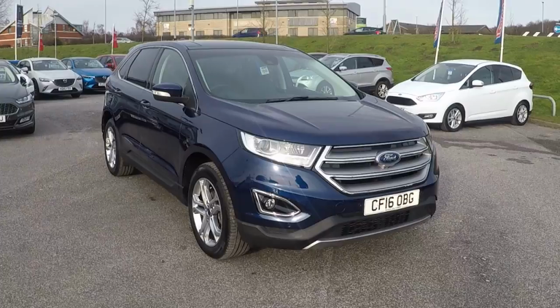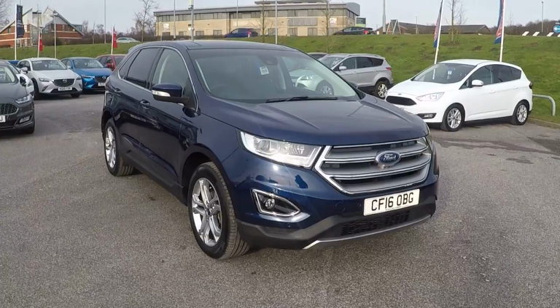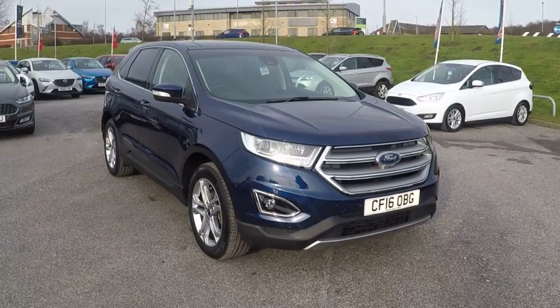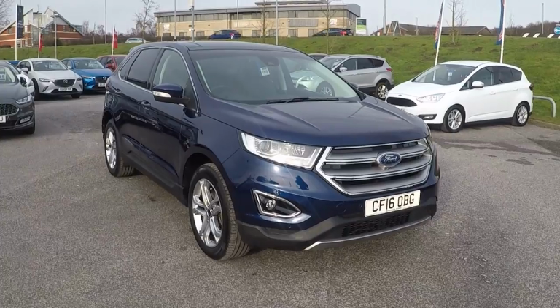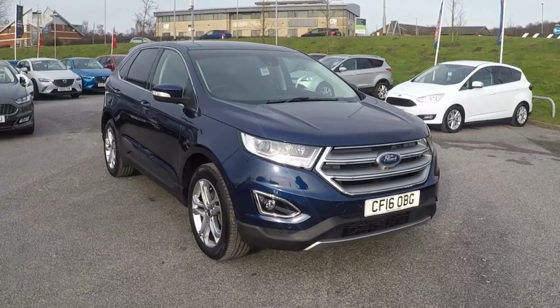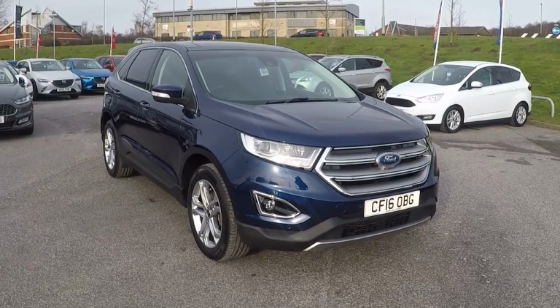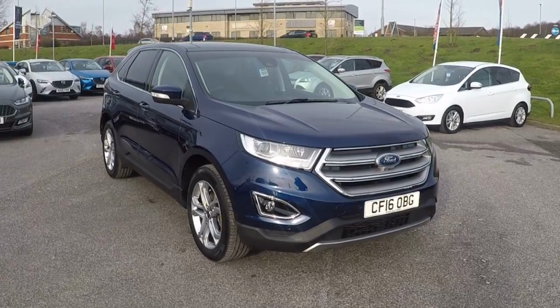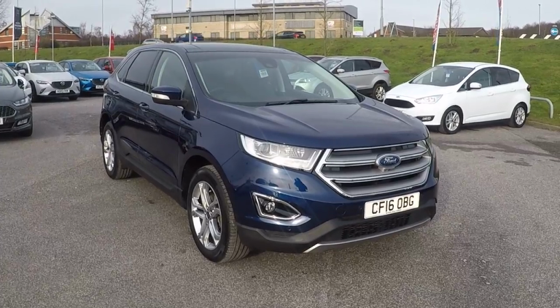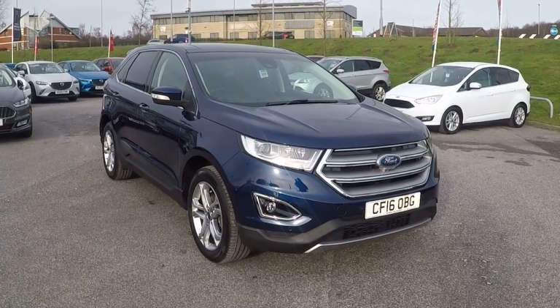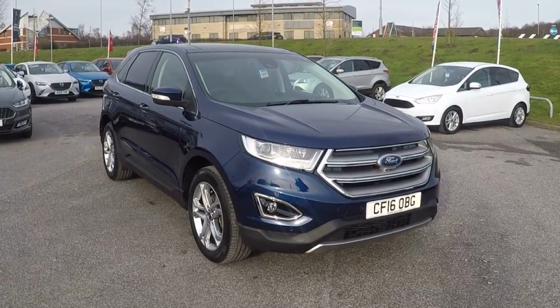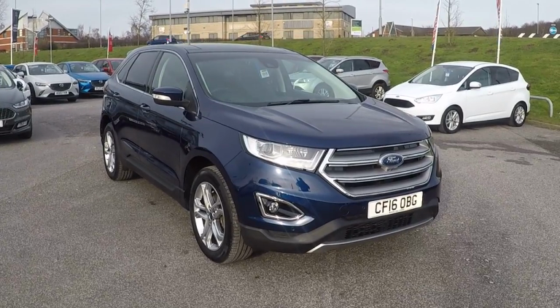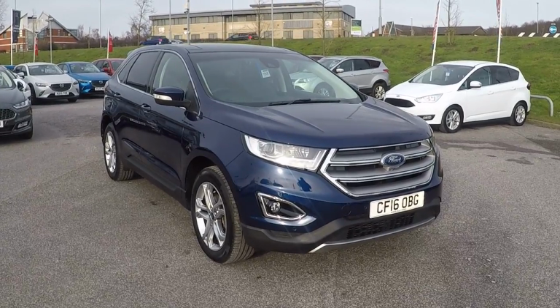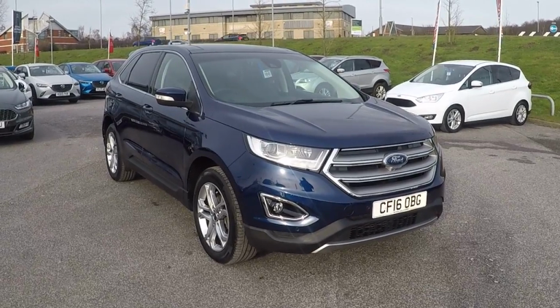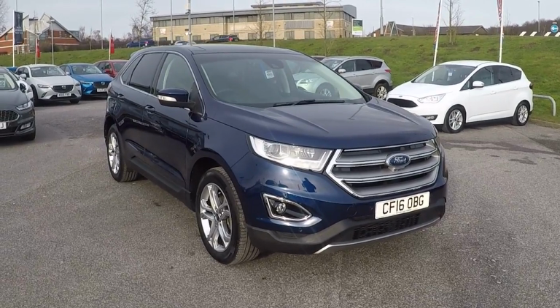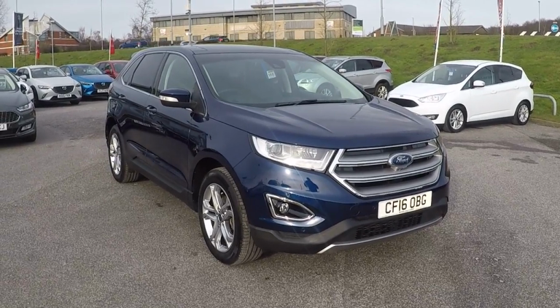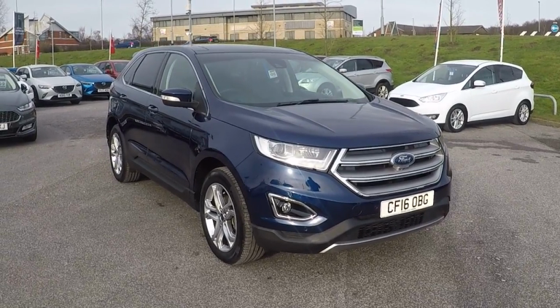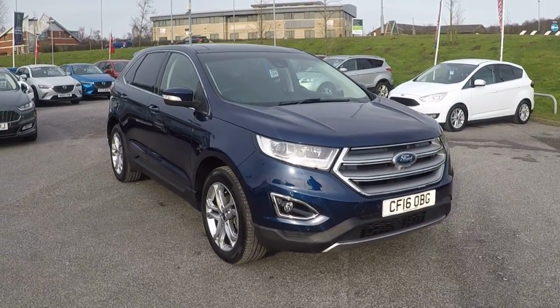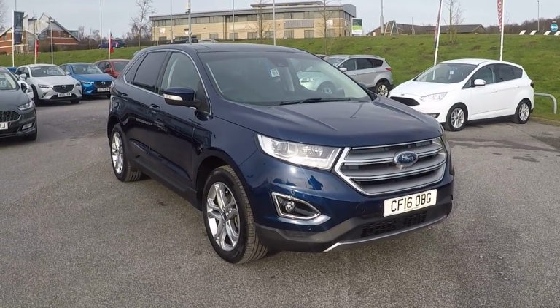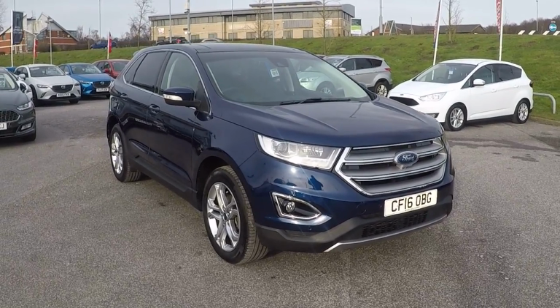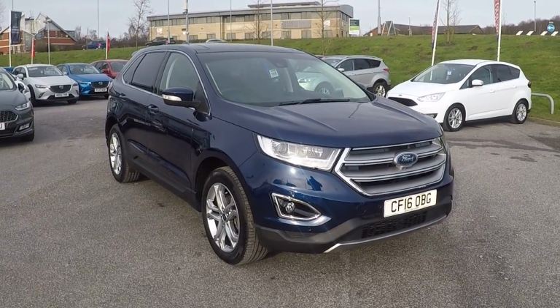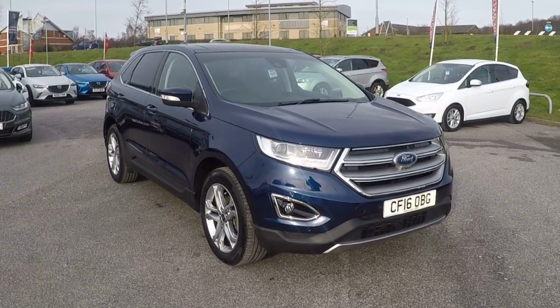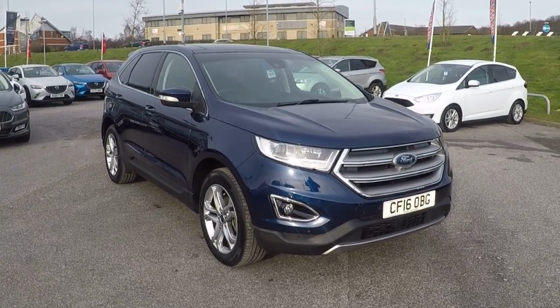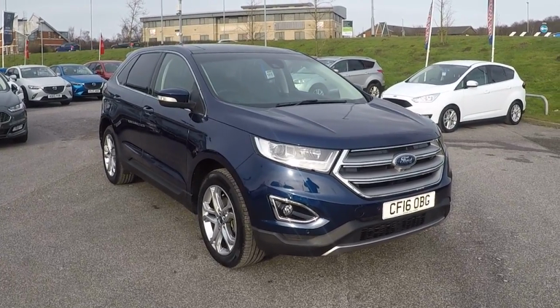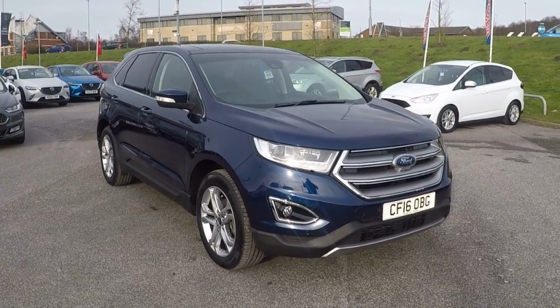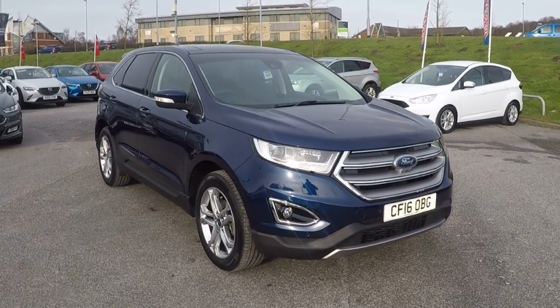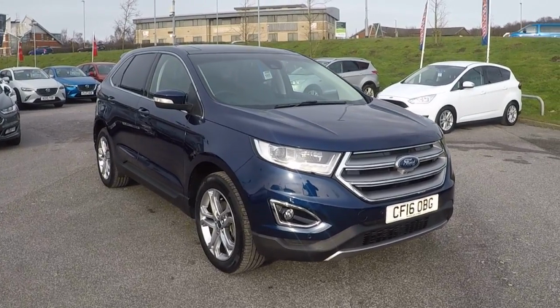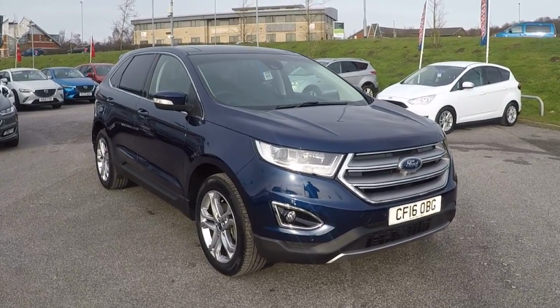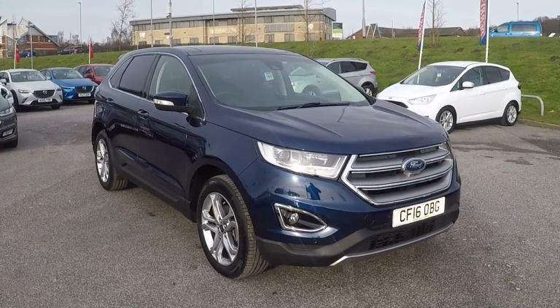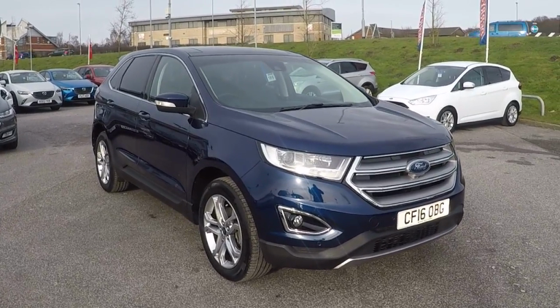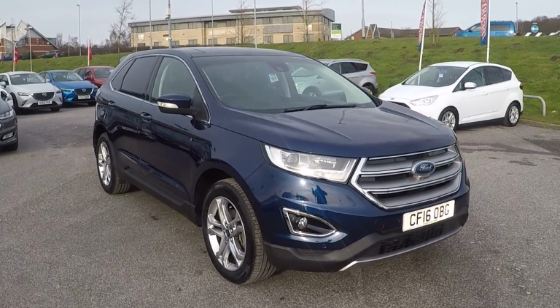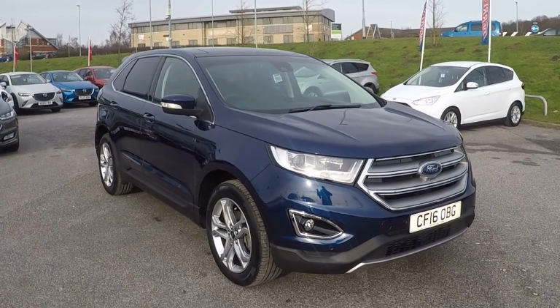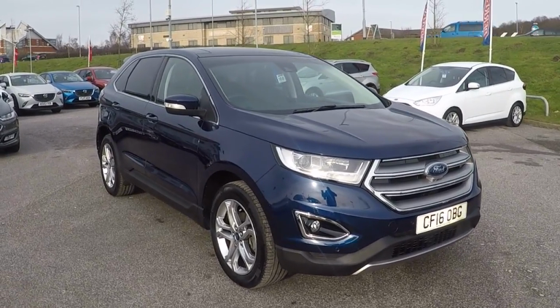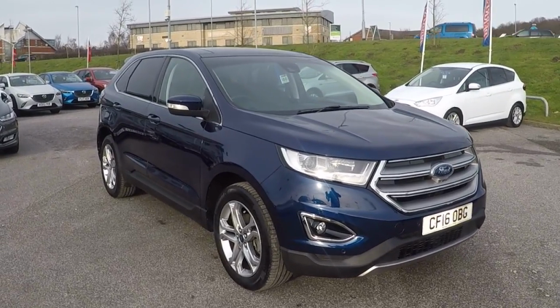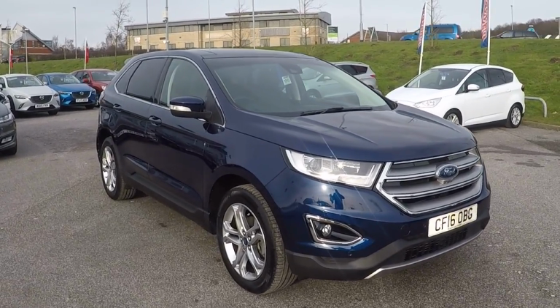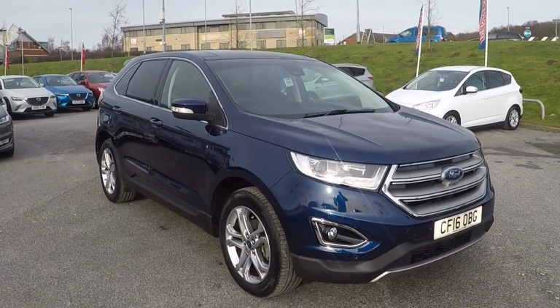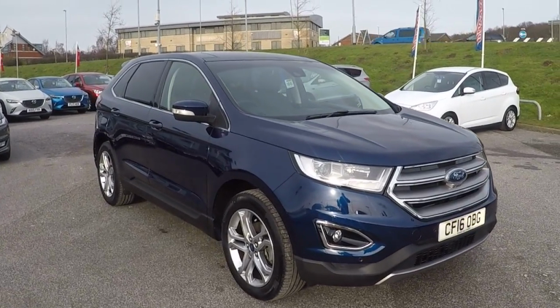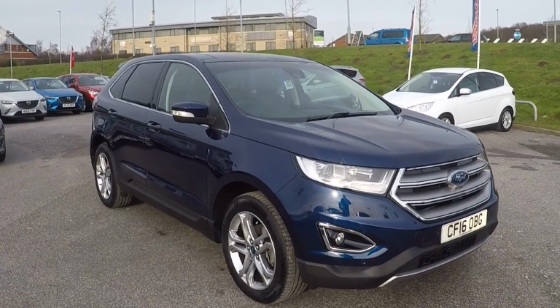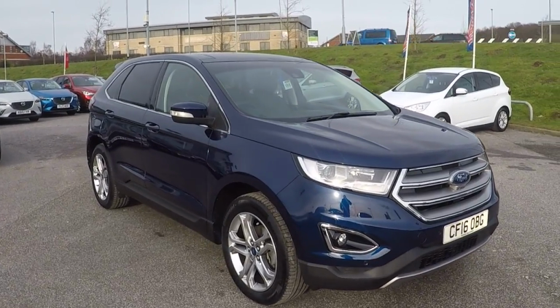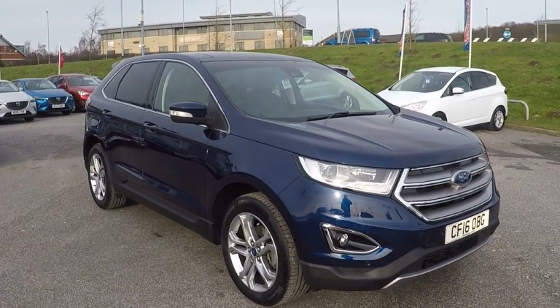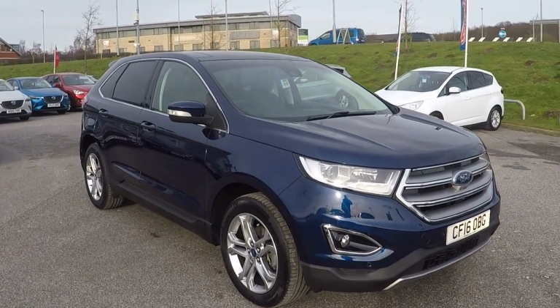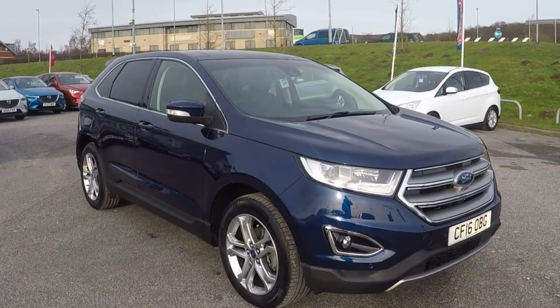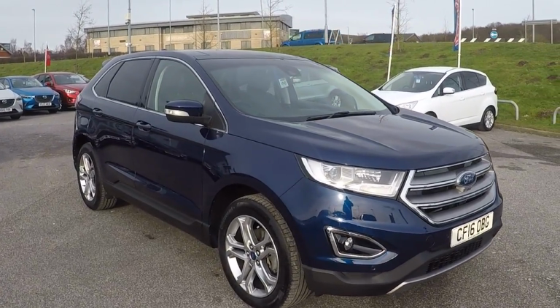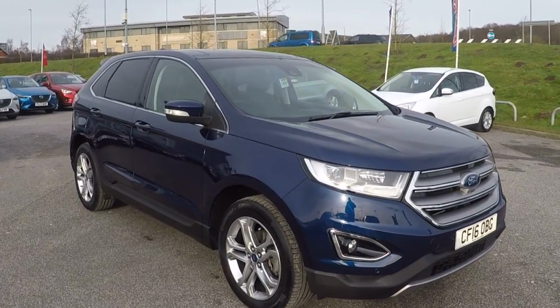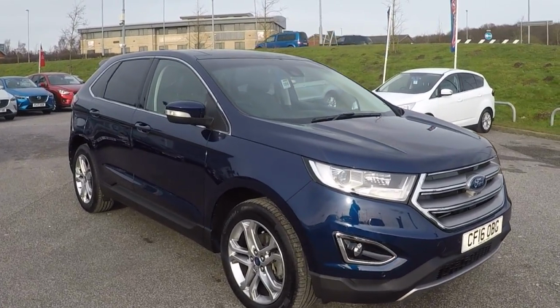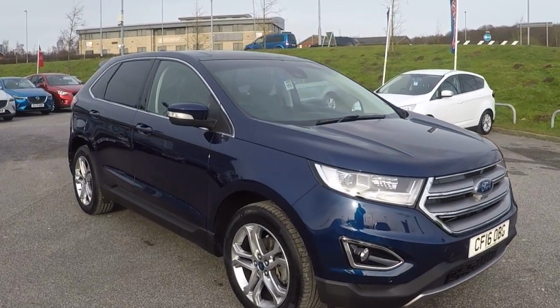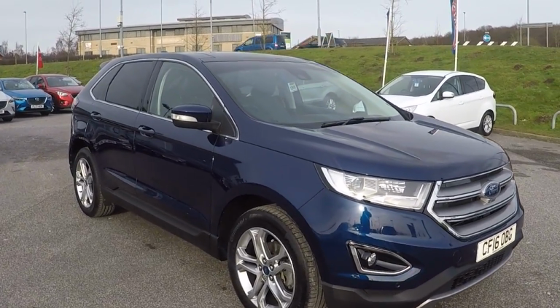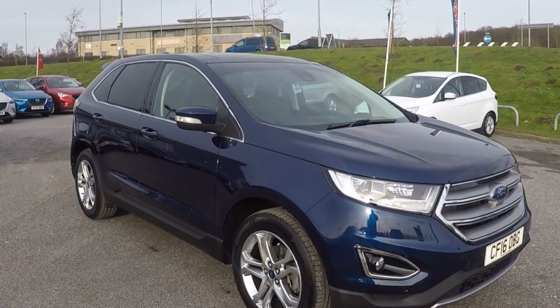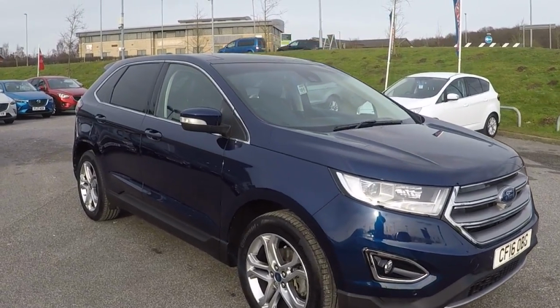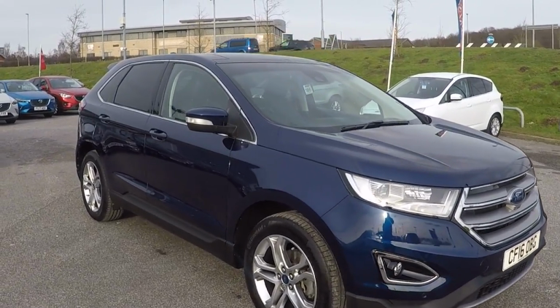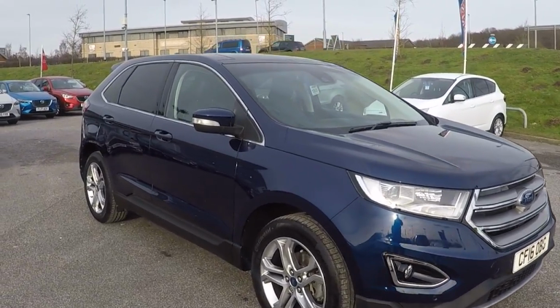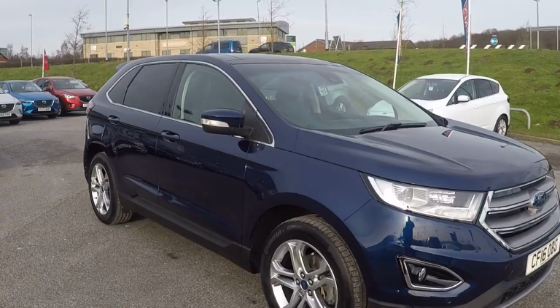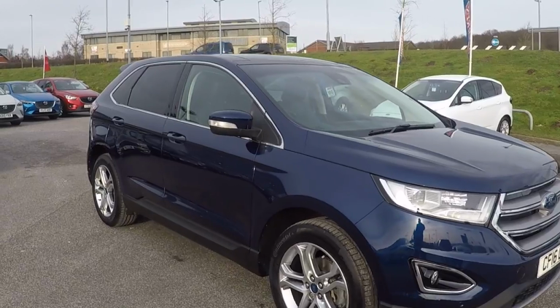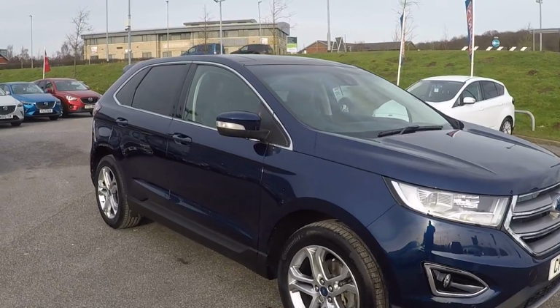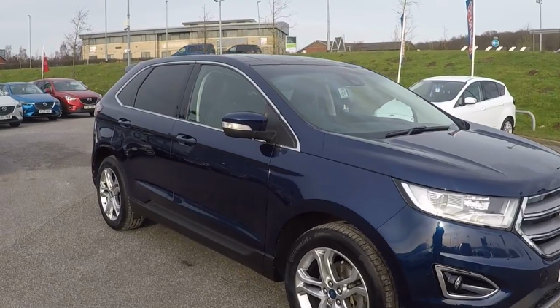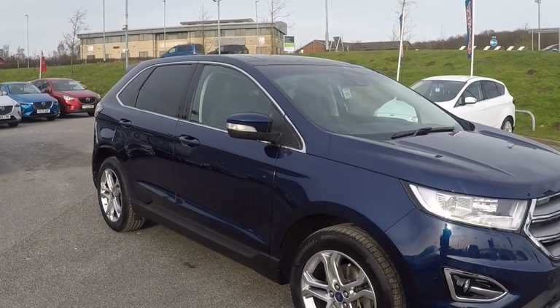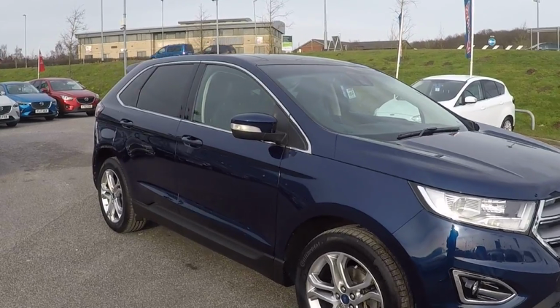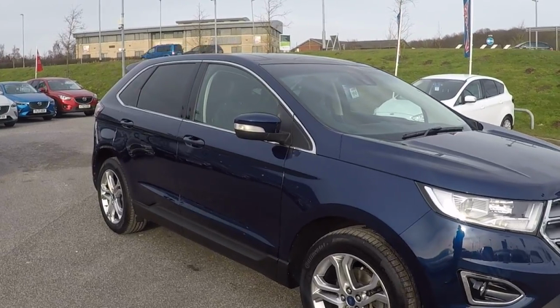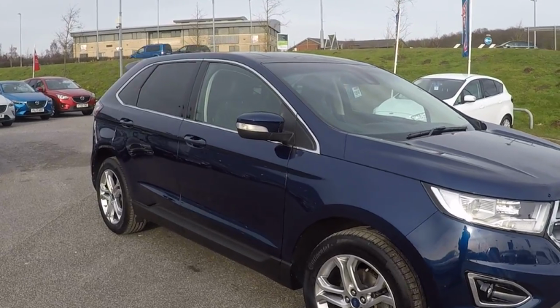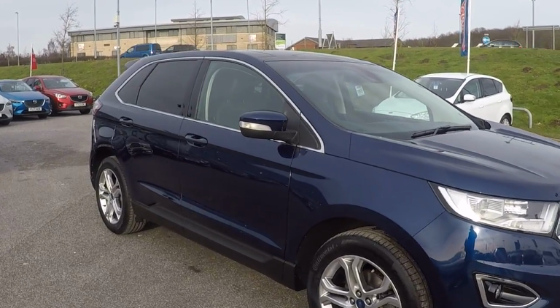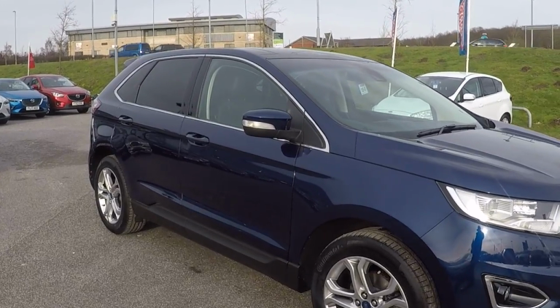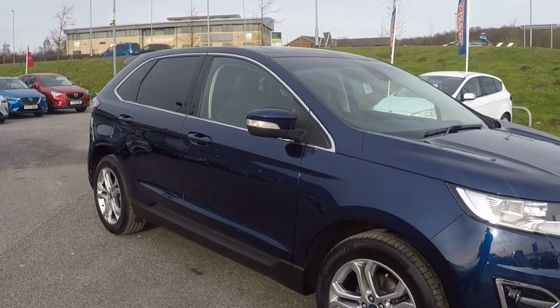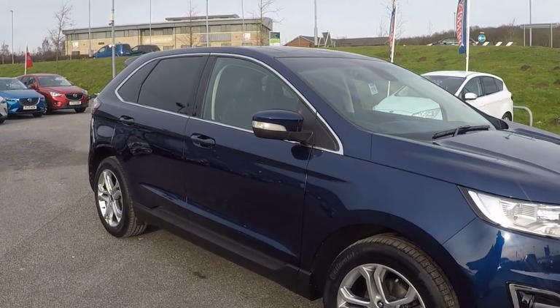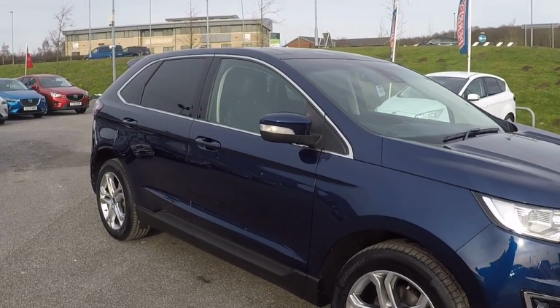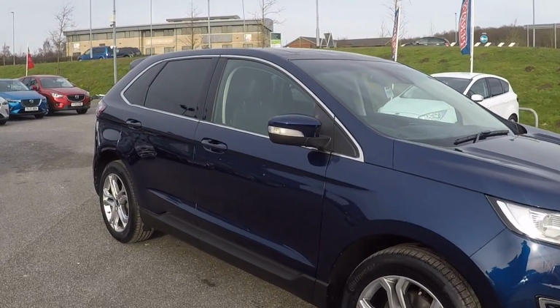Hi folks, Mark Hayes here, Paris Mansfield. Today's featured car is the 16 plate Ford Edge finished in Kona Blue.